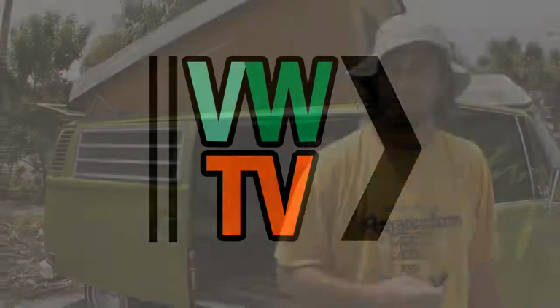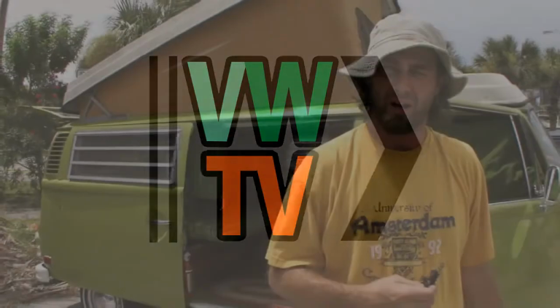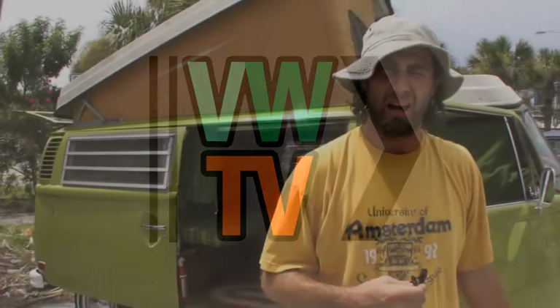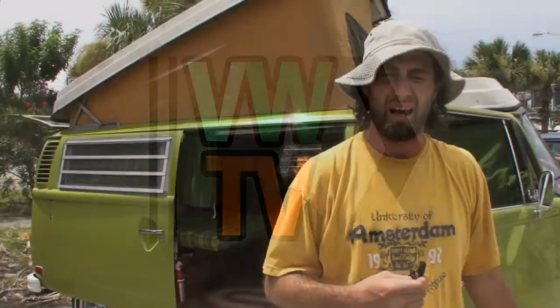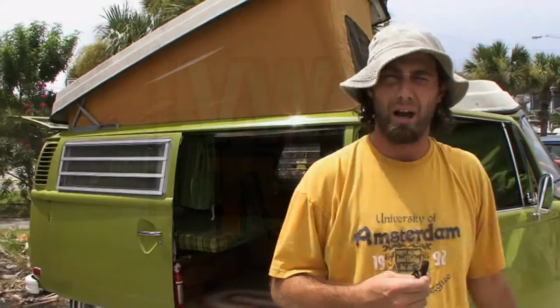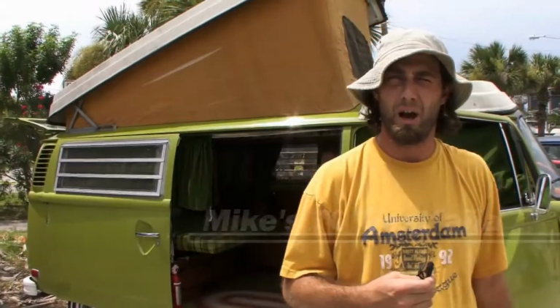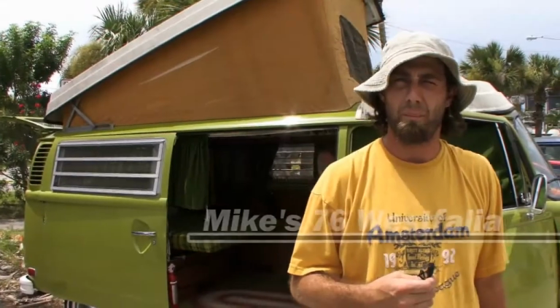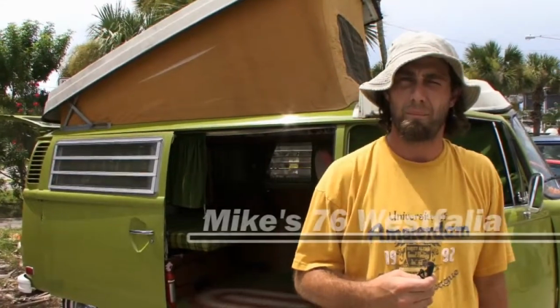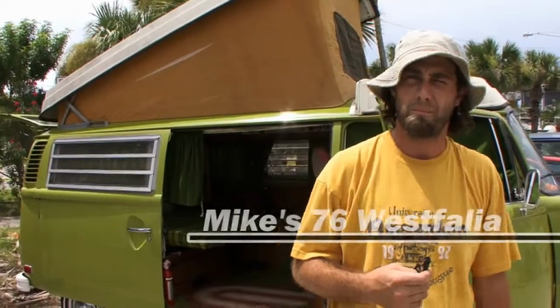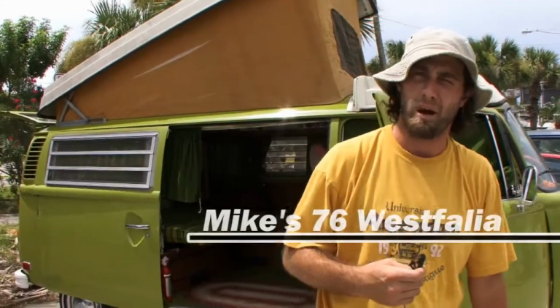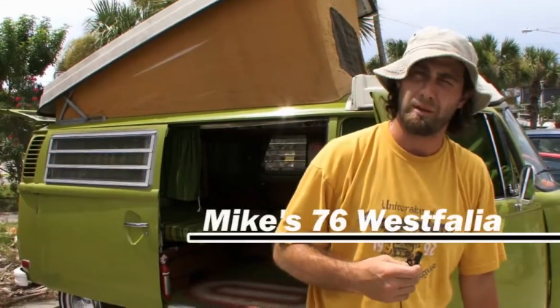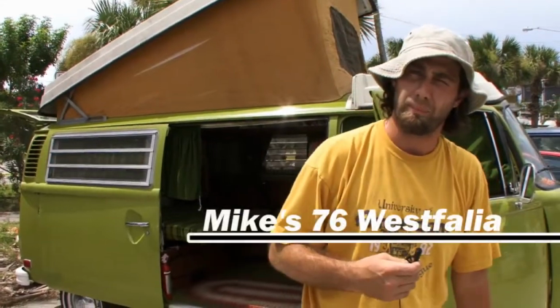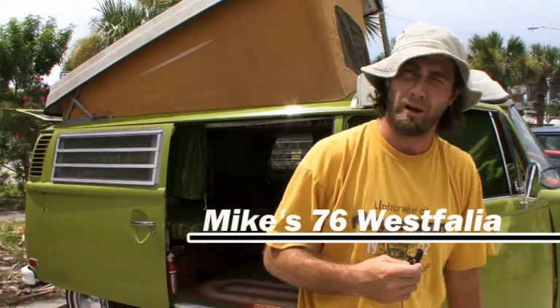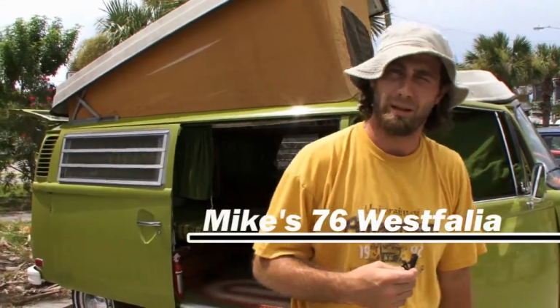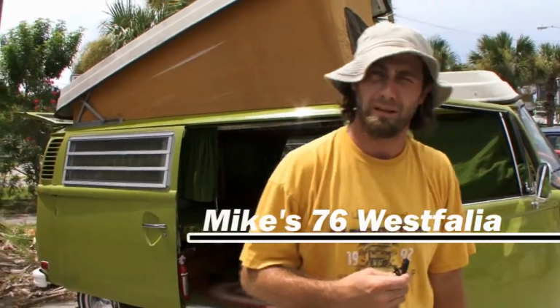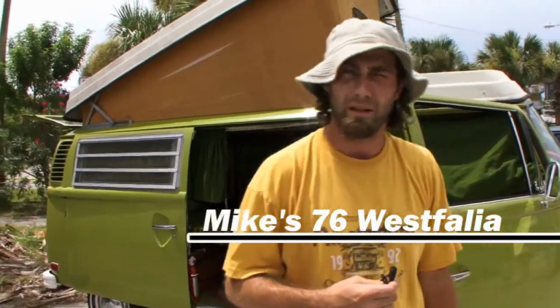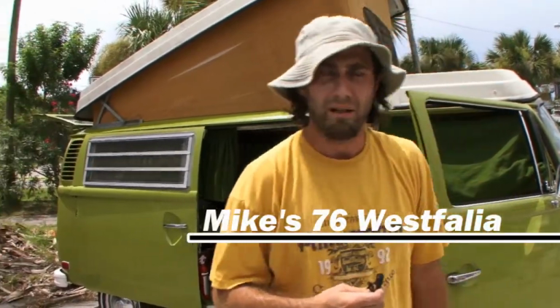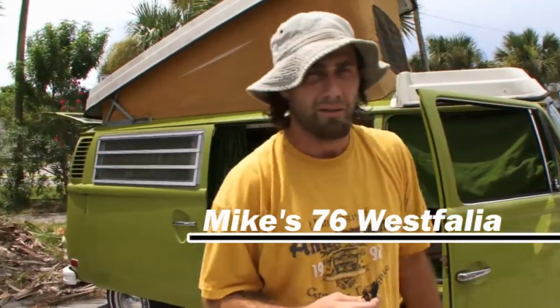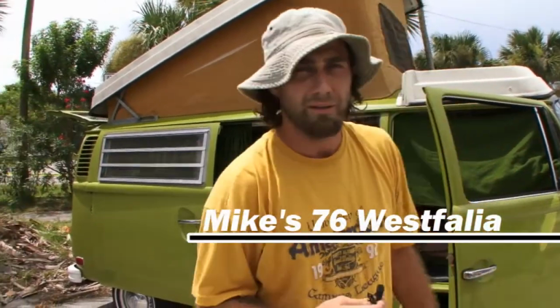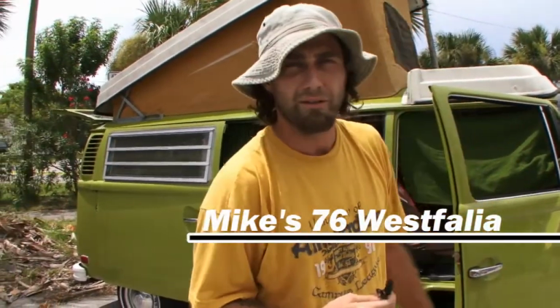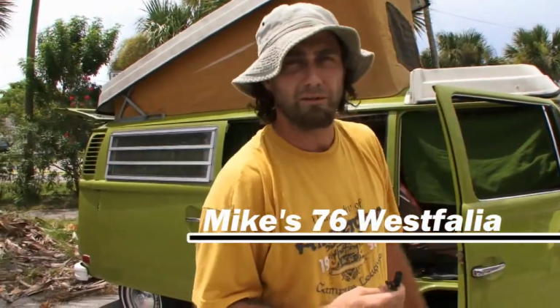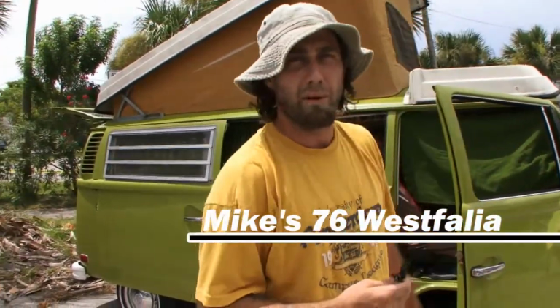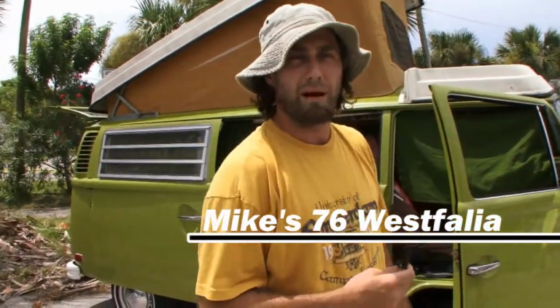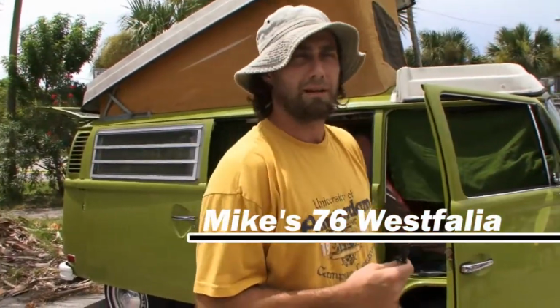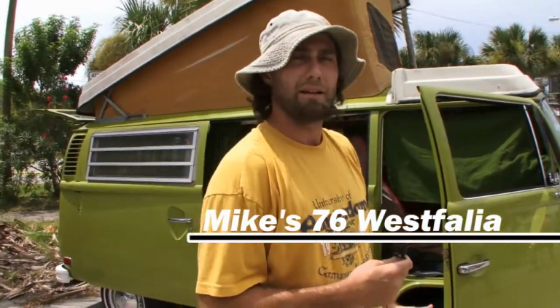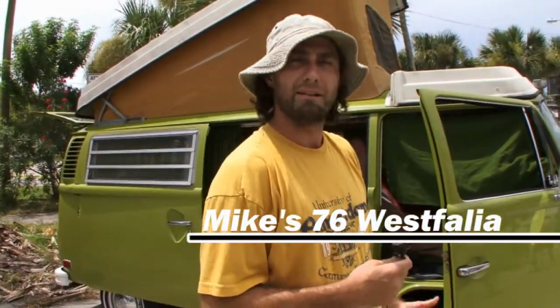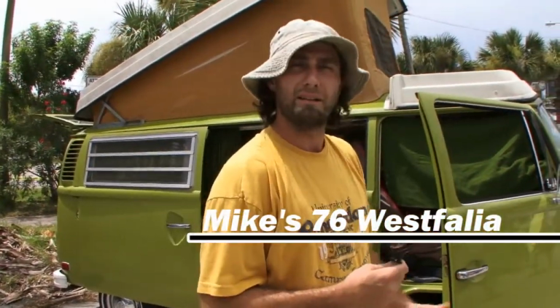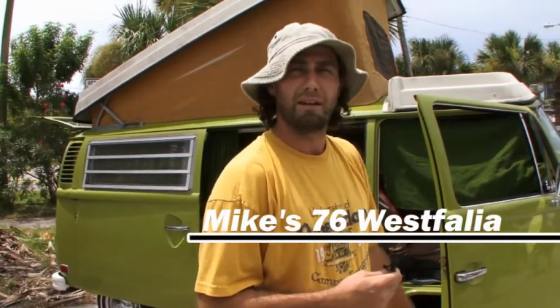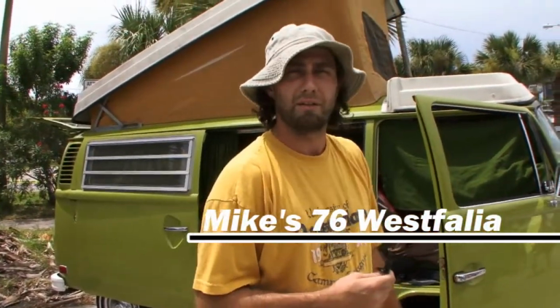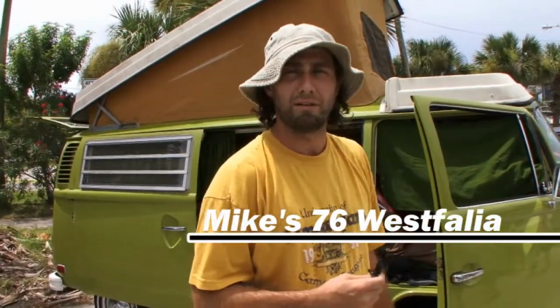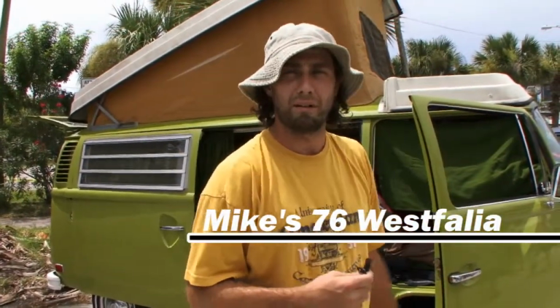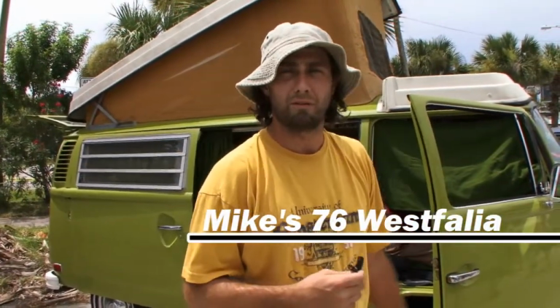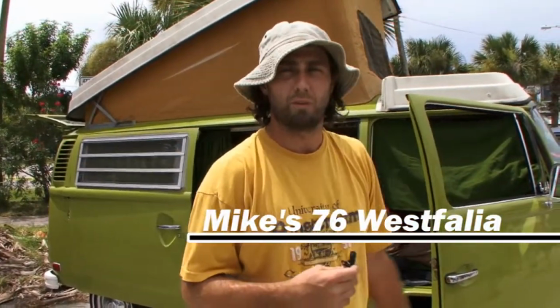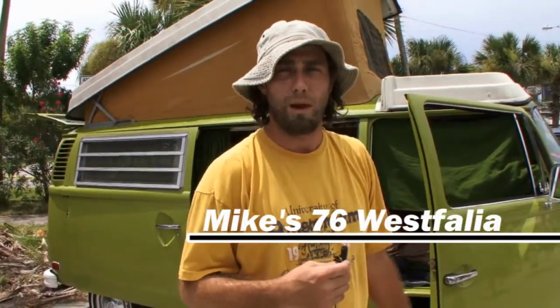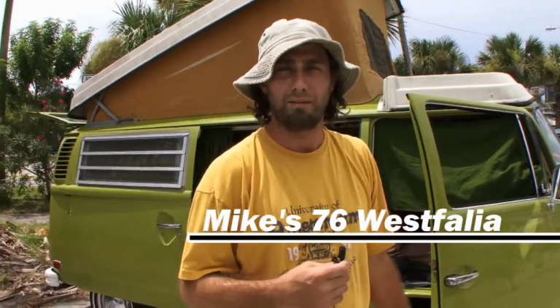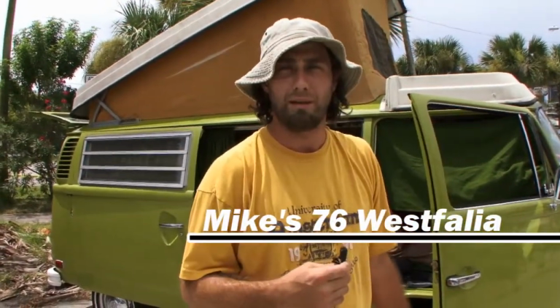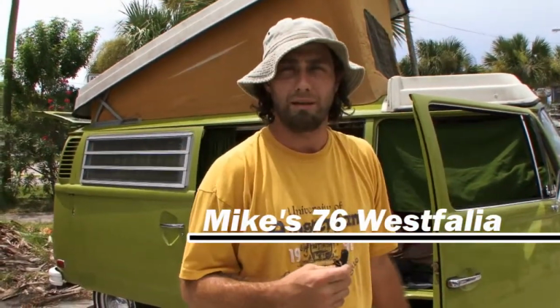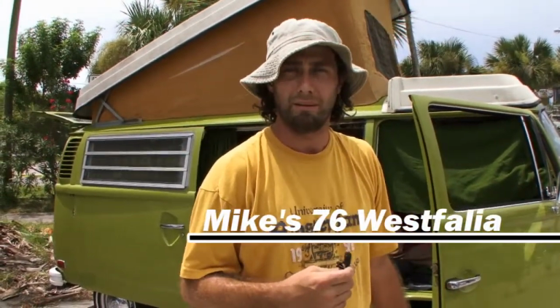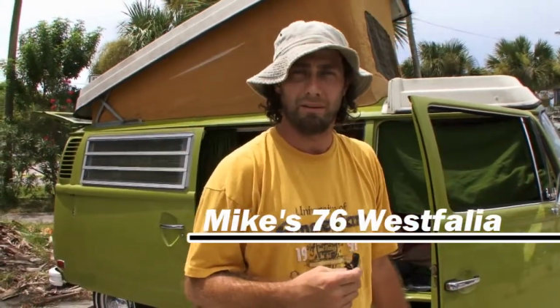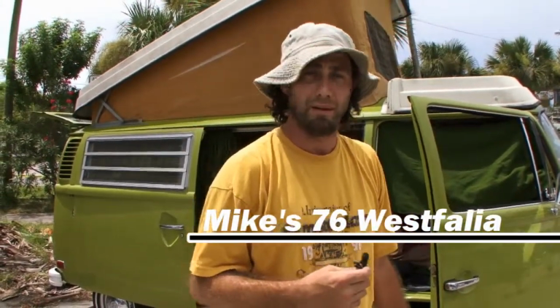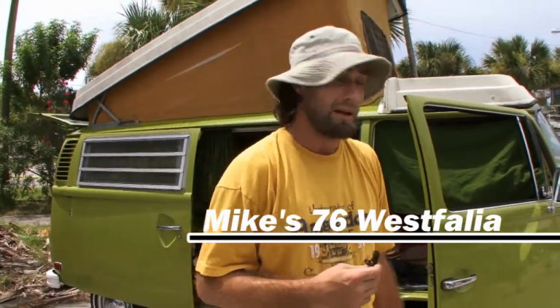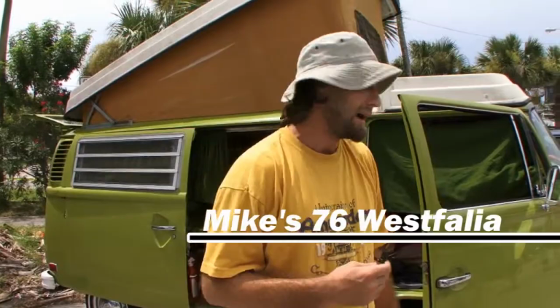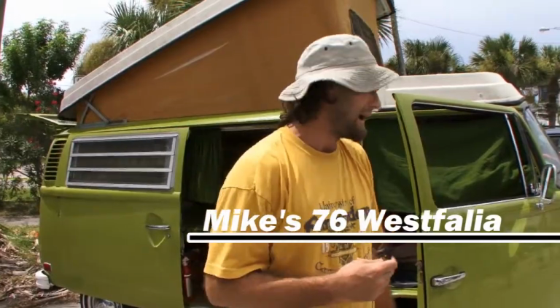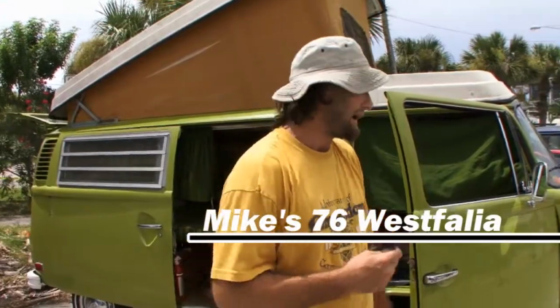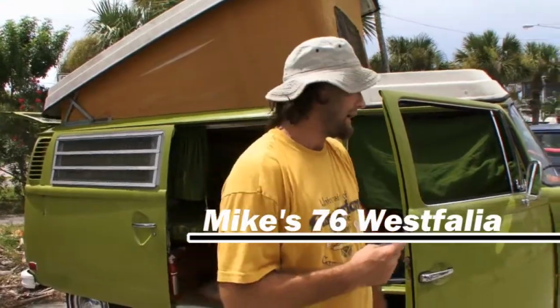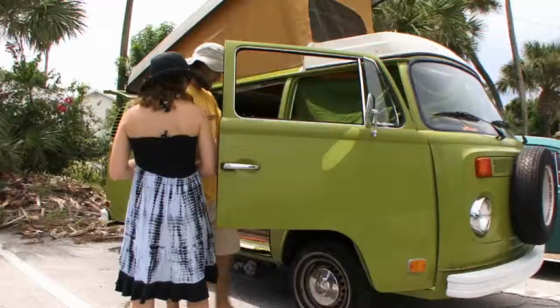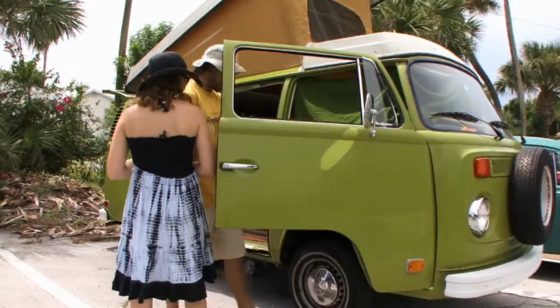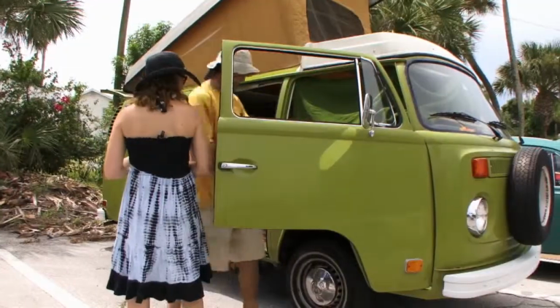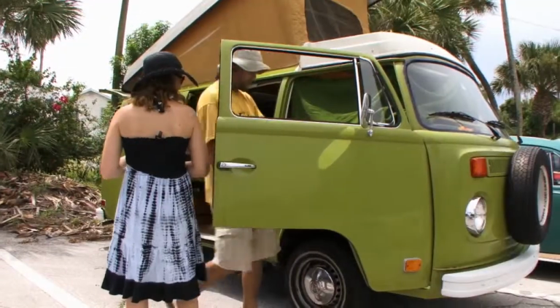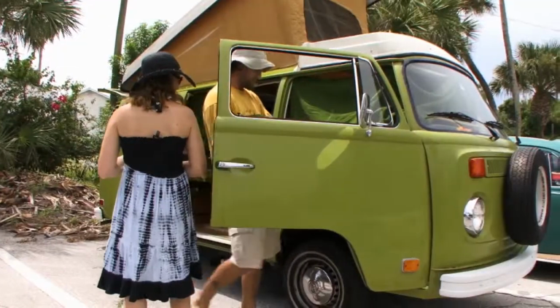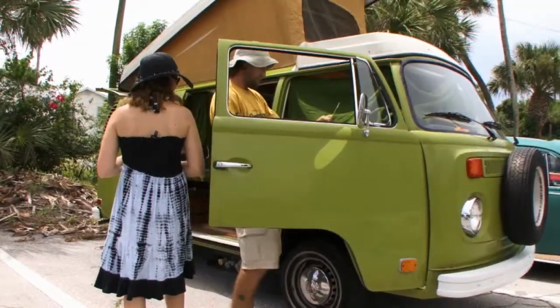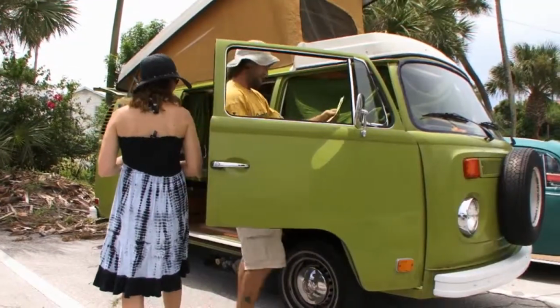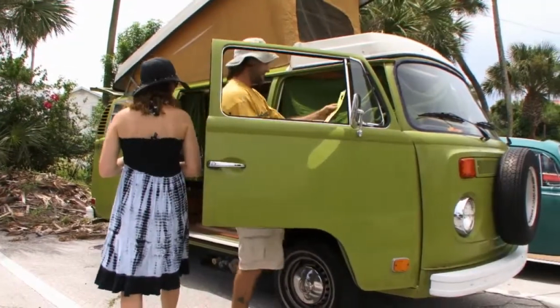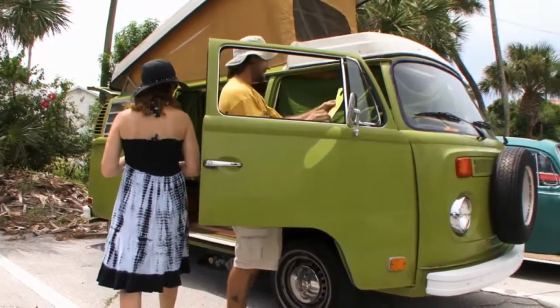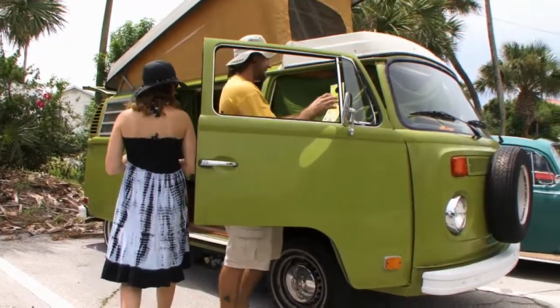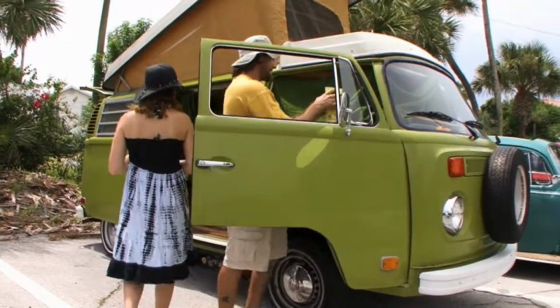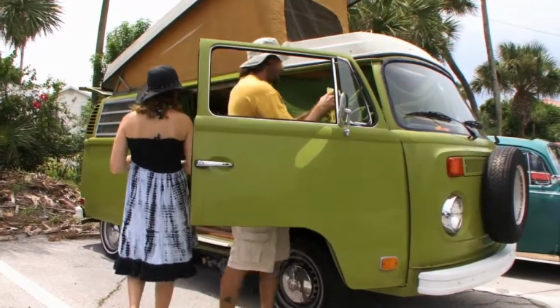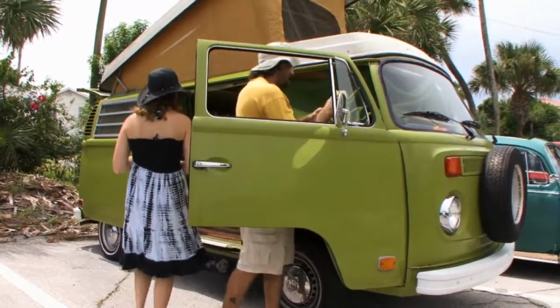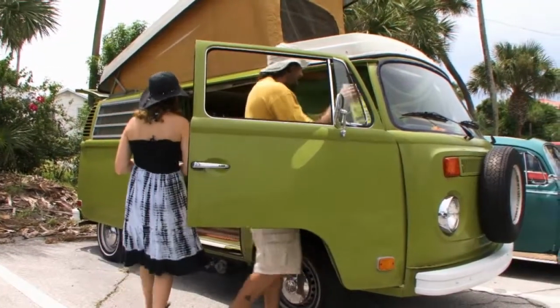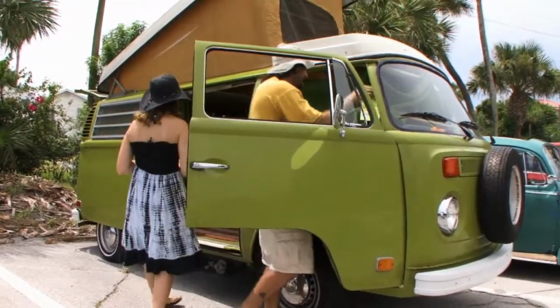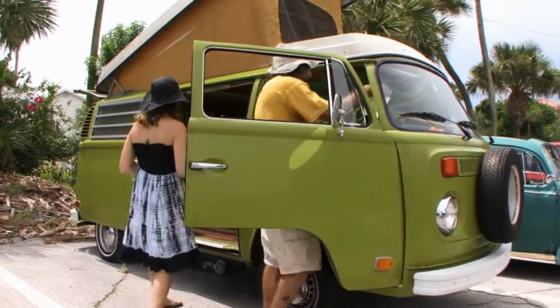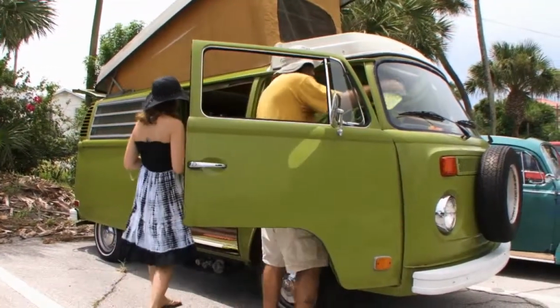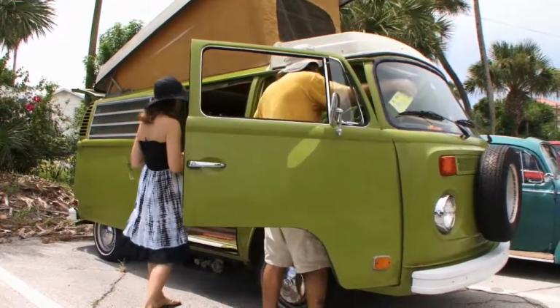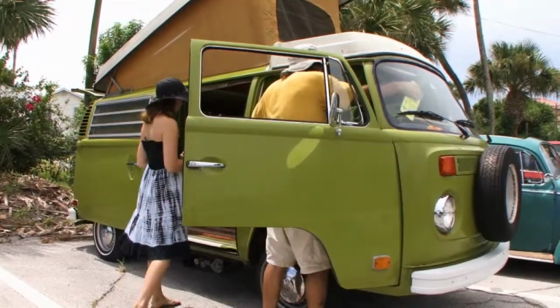Hey, I'm Mike Bright. This is my 1976 Westy. It's been a little bit of a project.